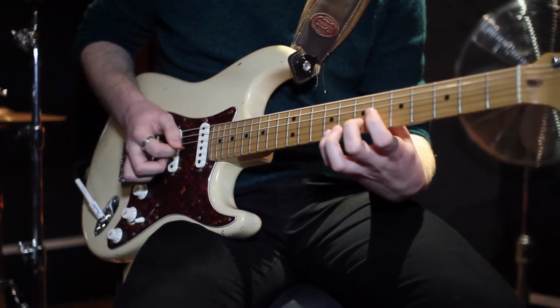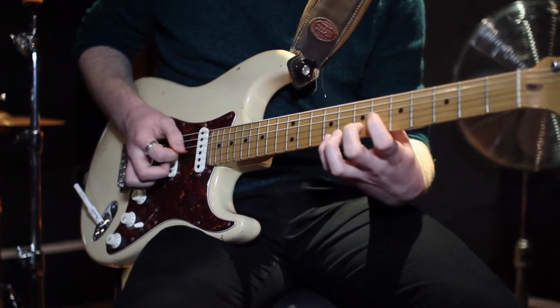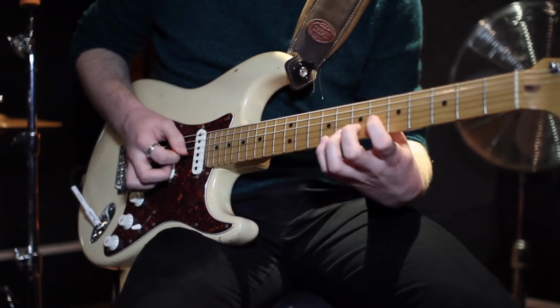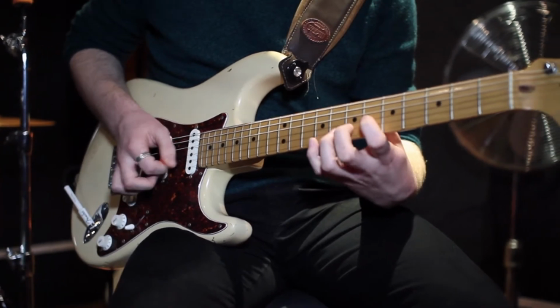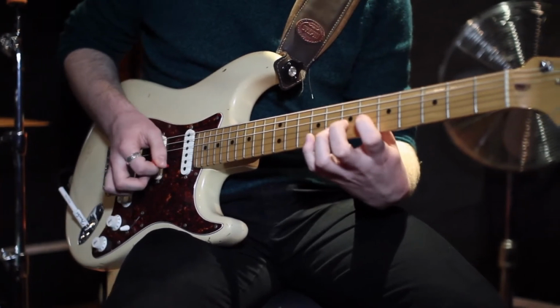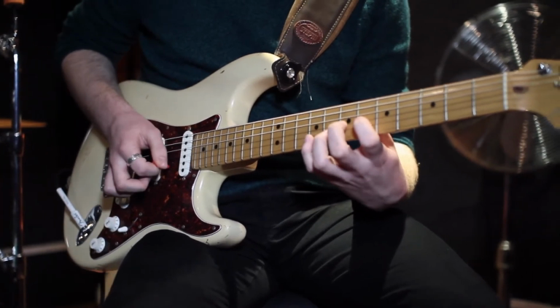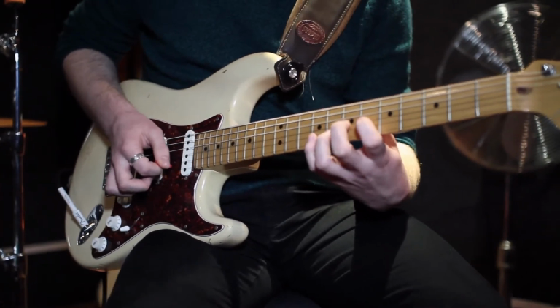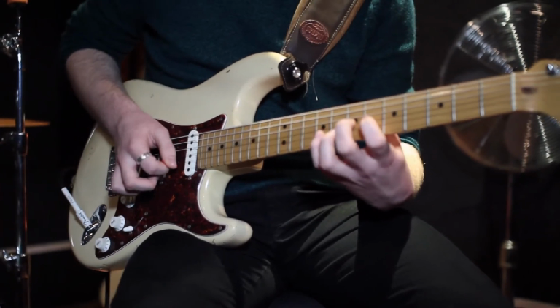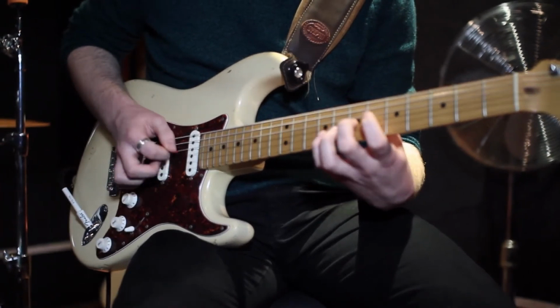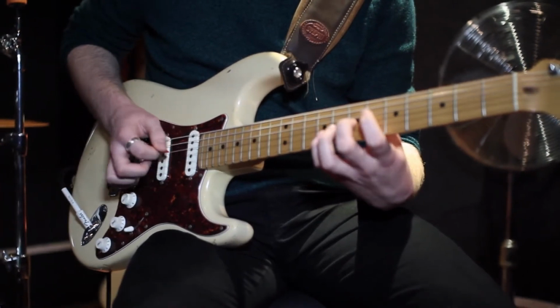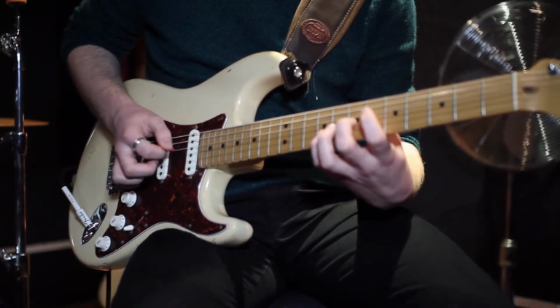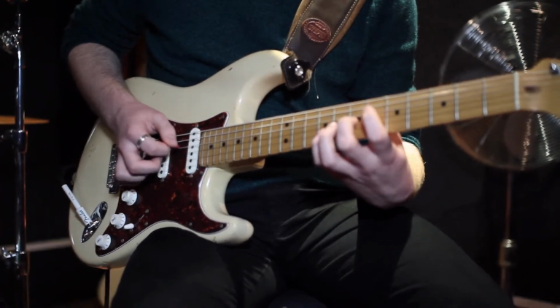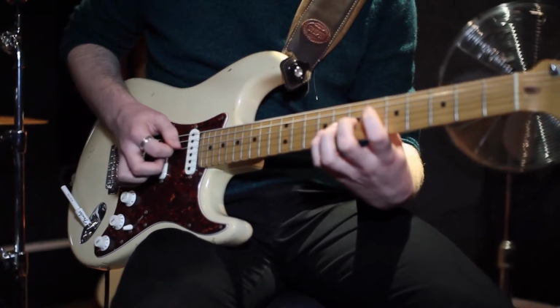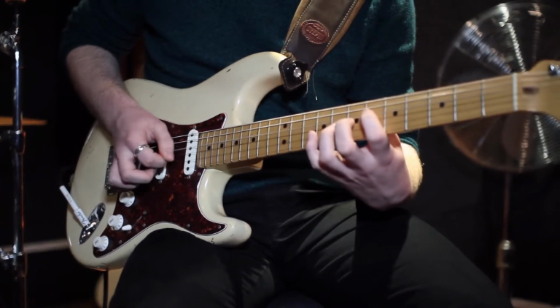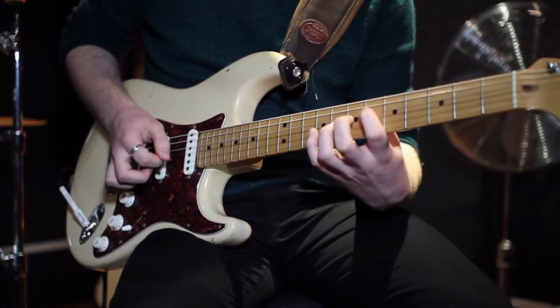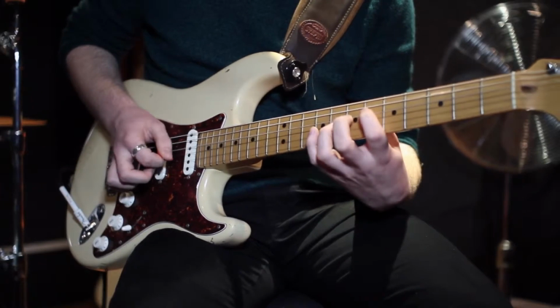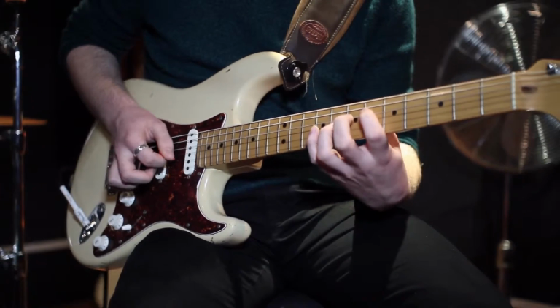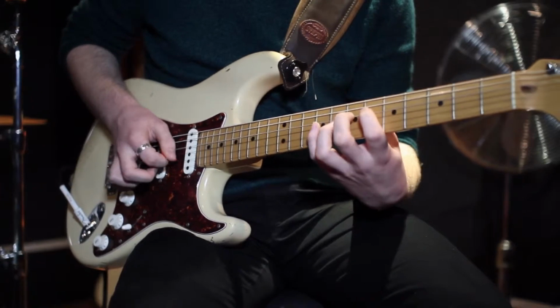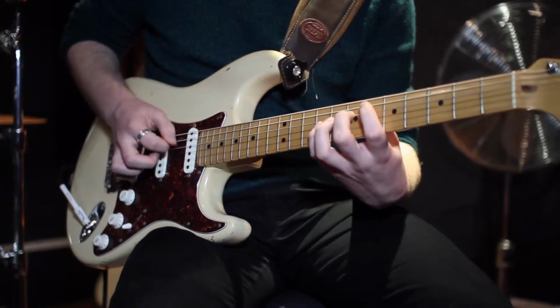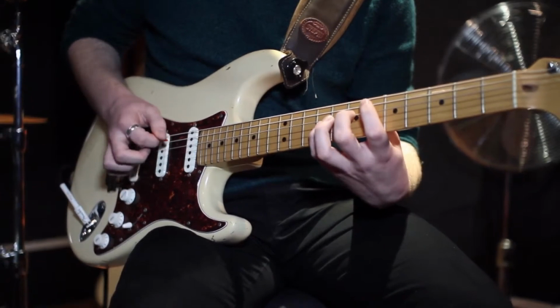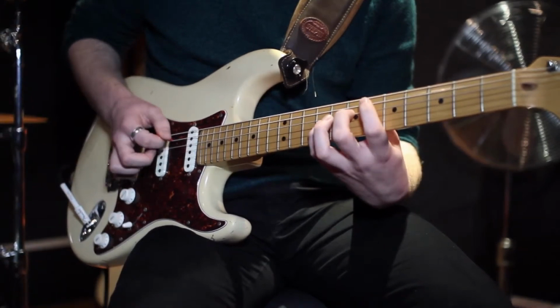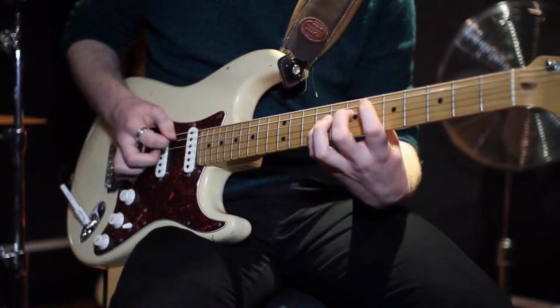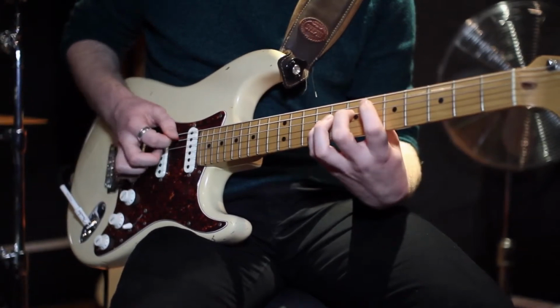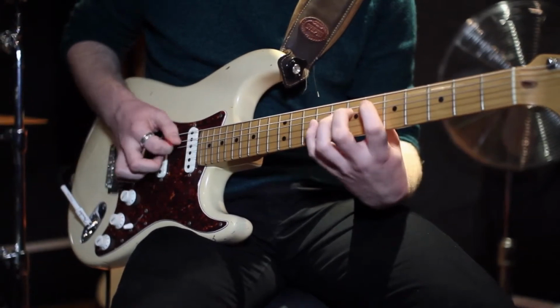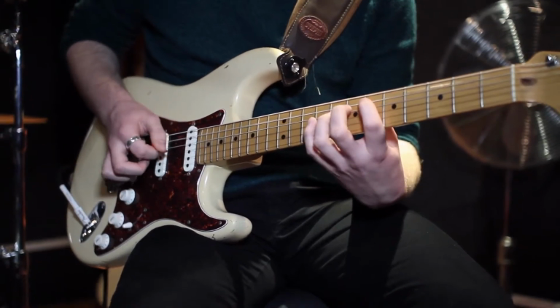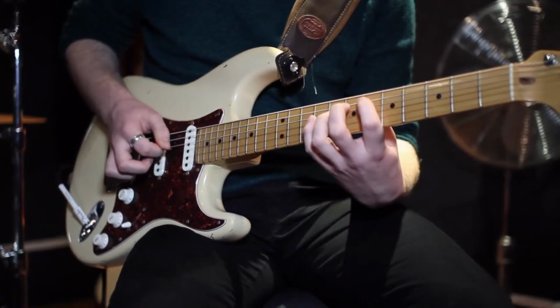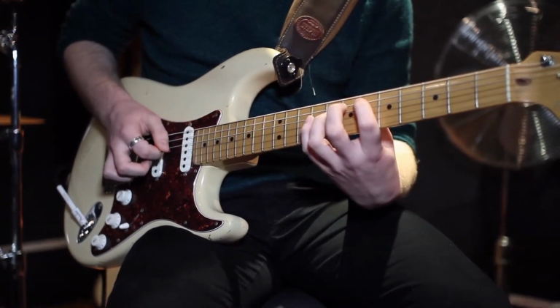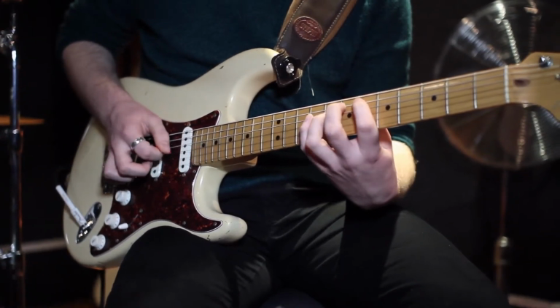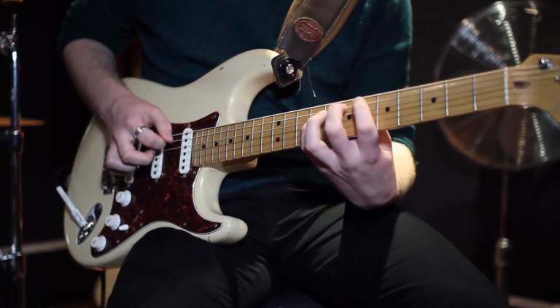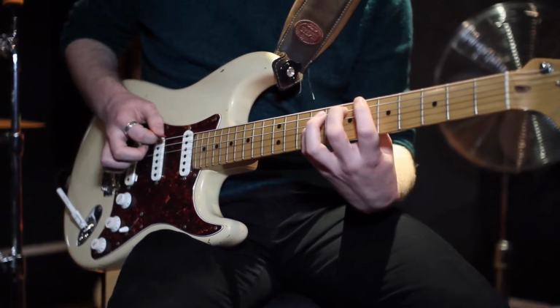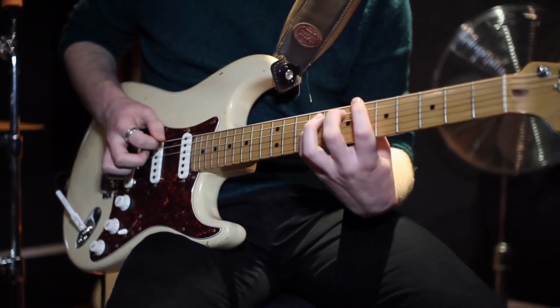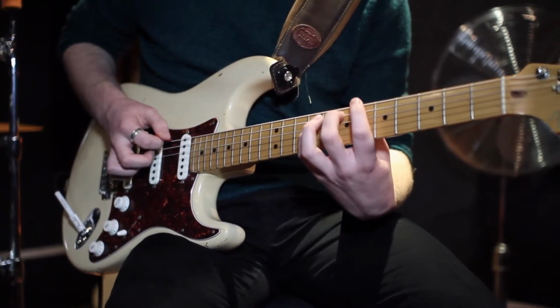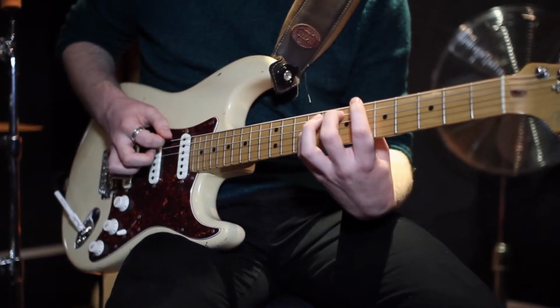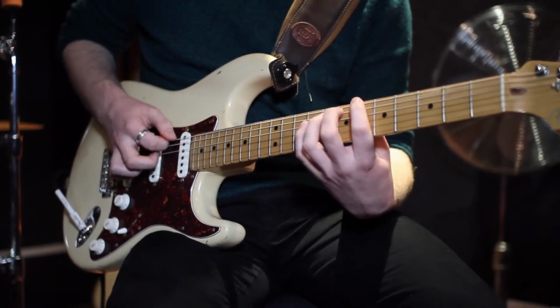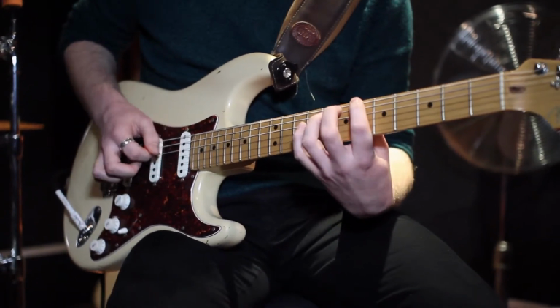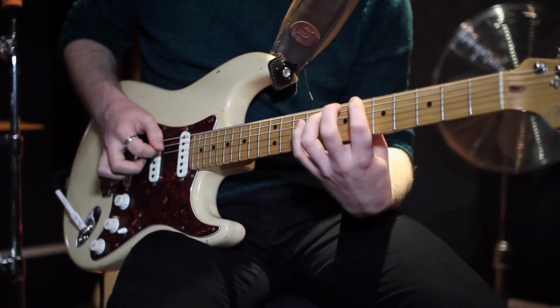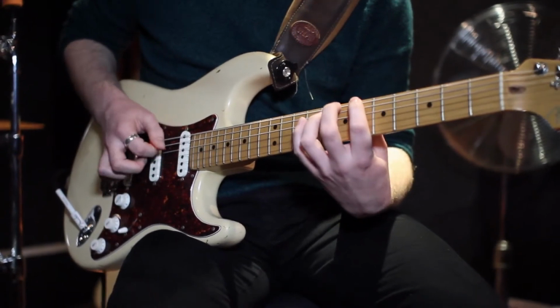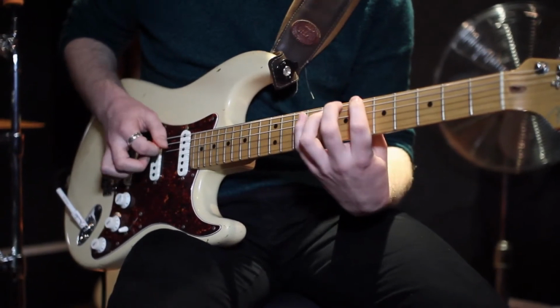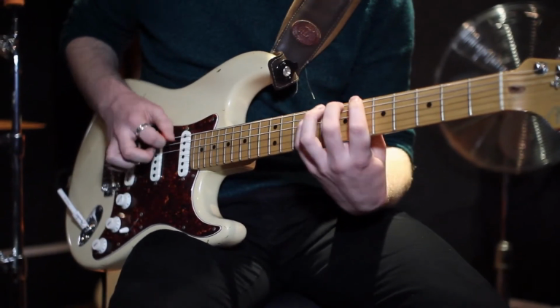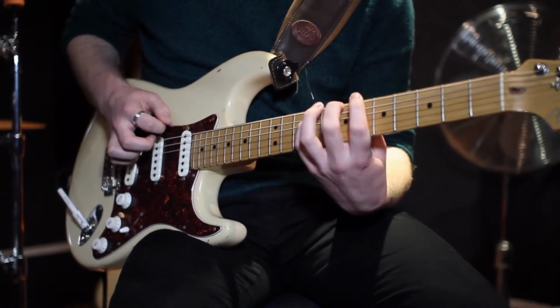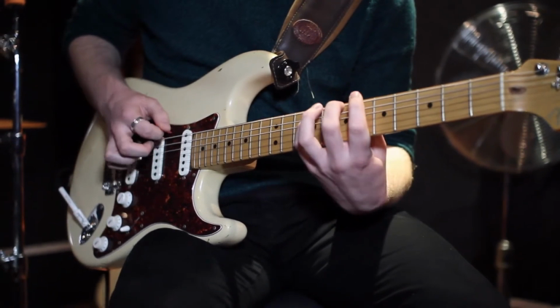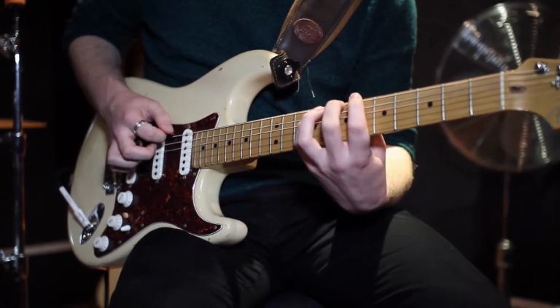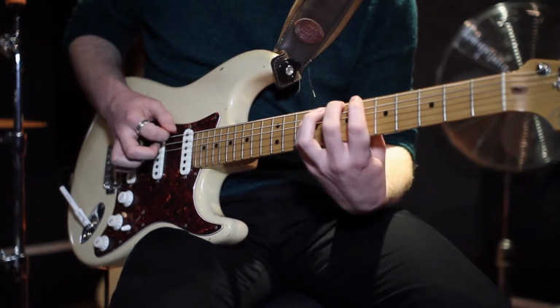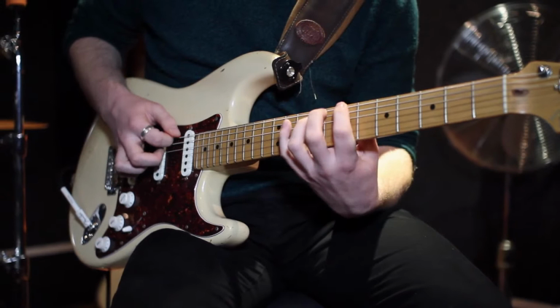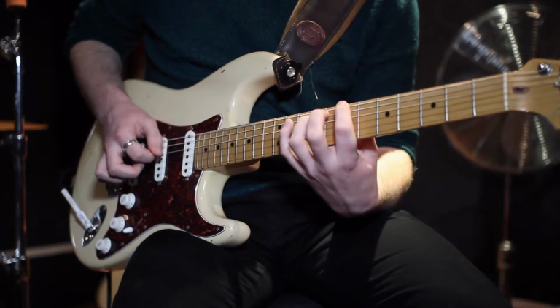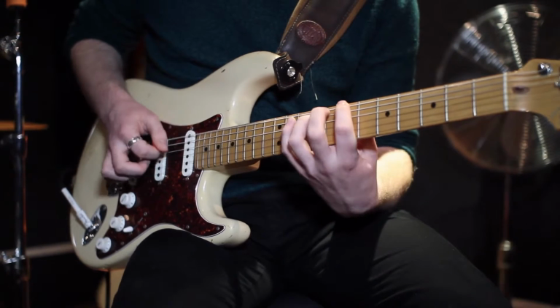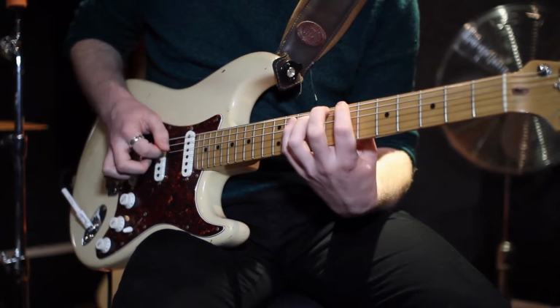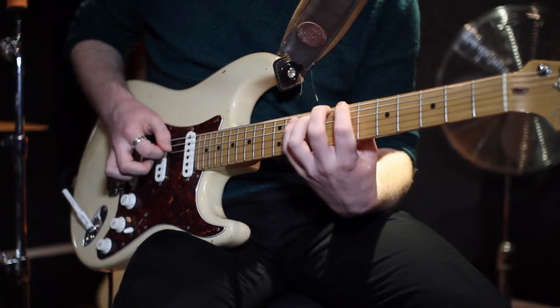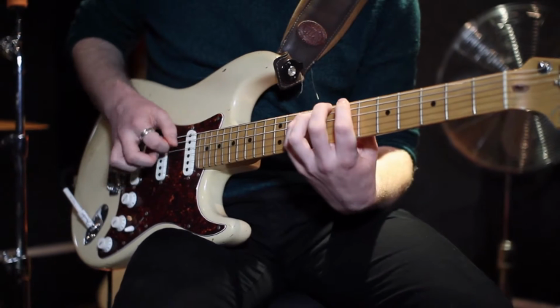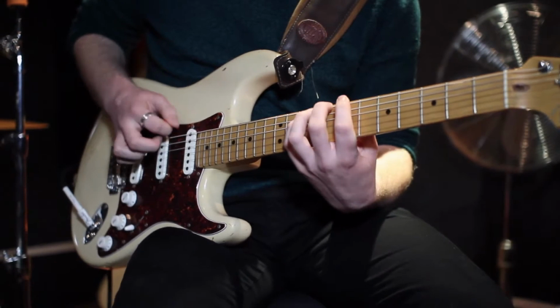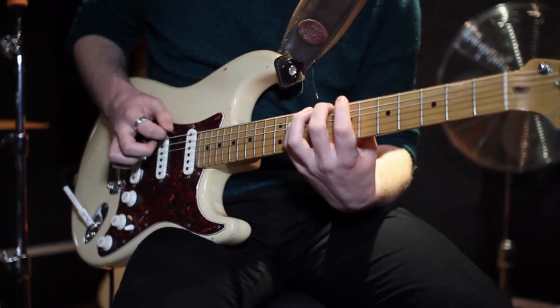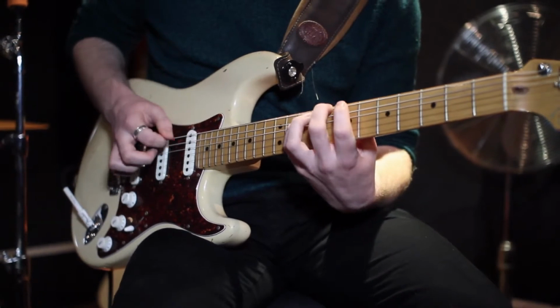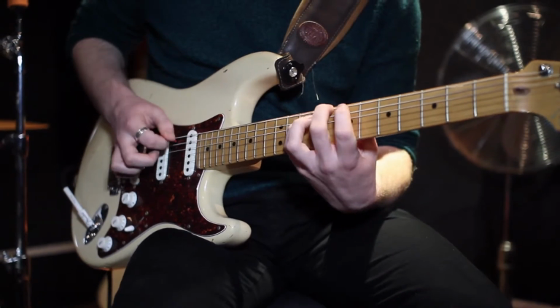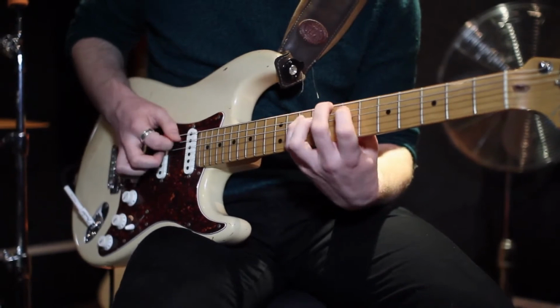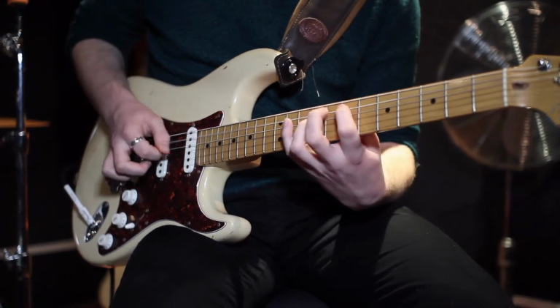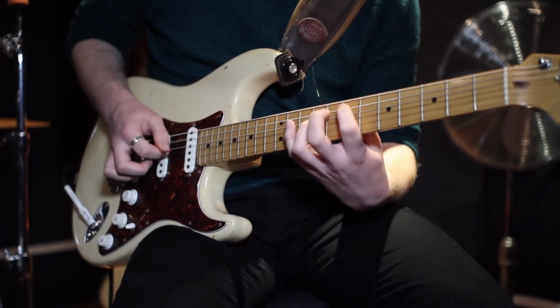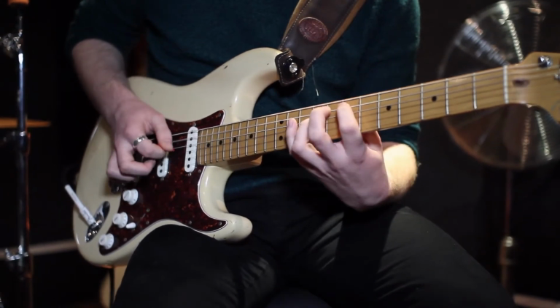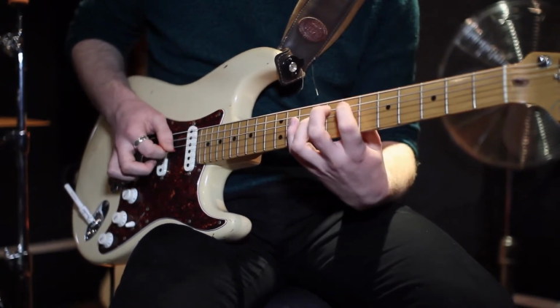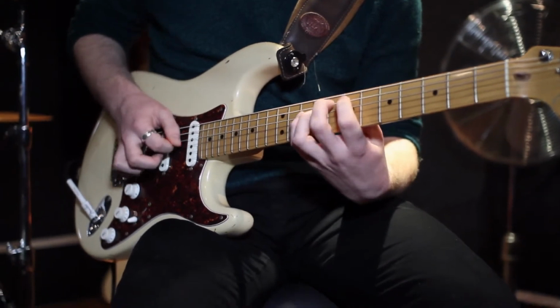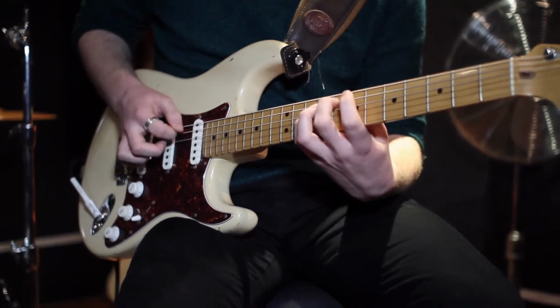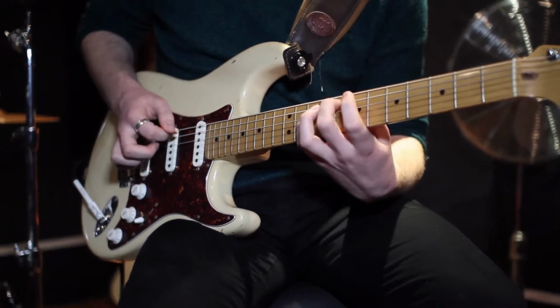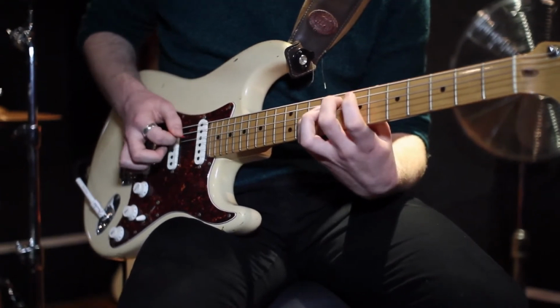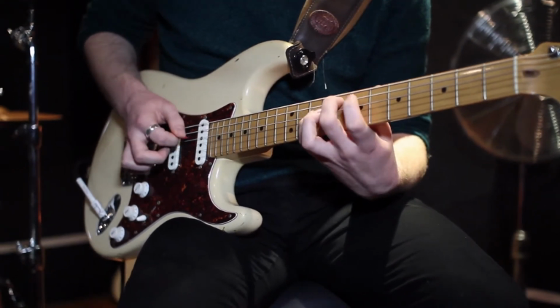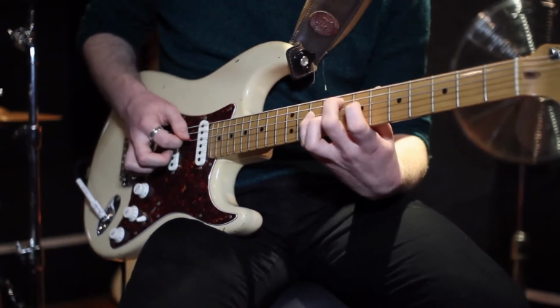This whole exercise is based solely around root and fifth patterns. Play across the neck and back down, moving up chromatically on each turnaround.